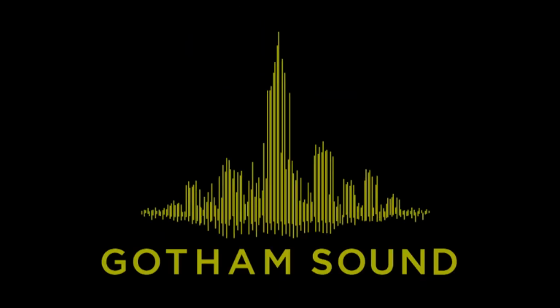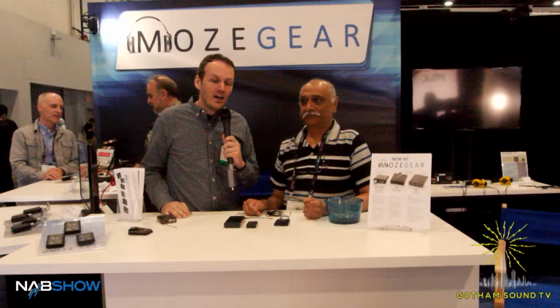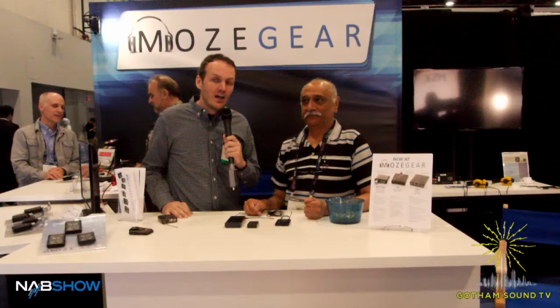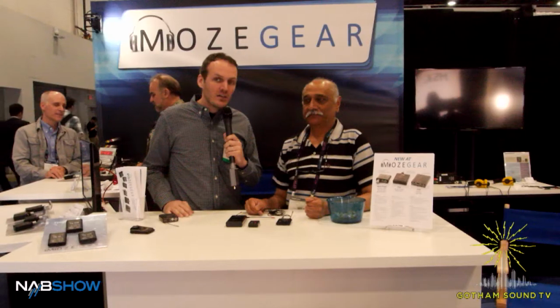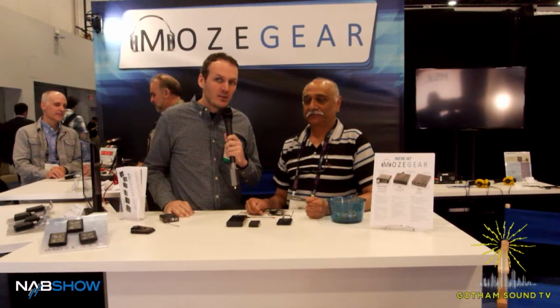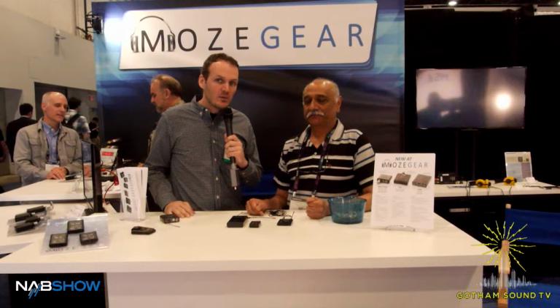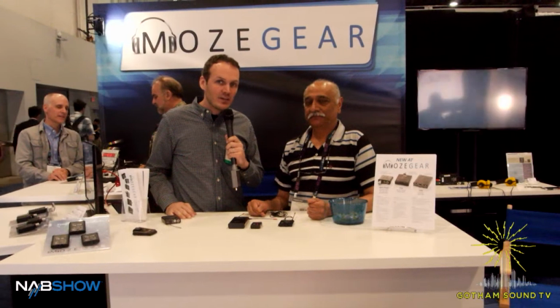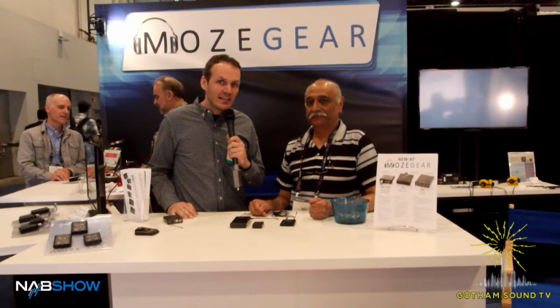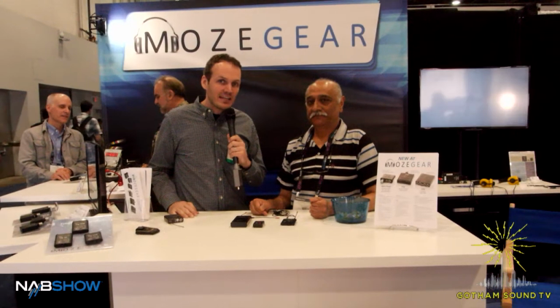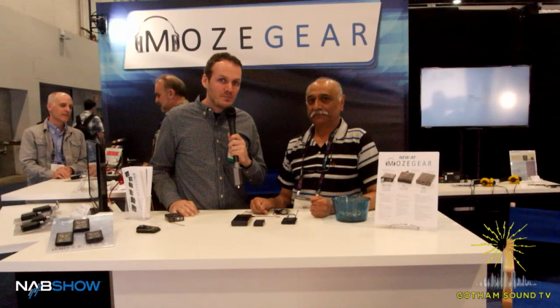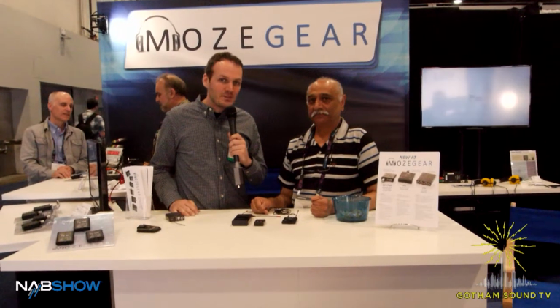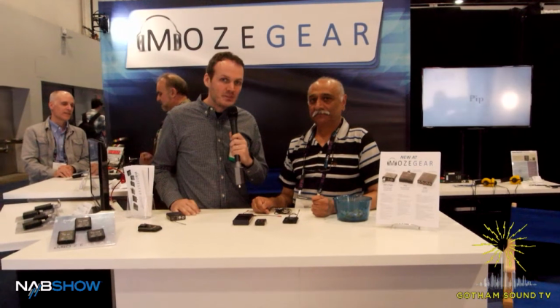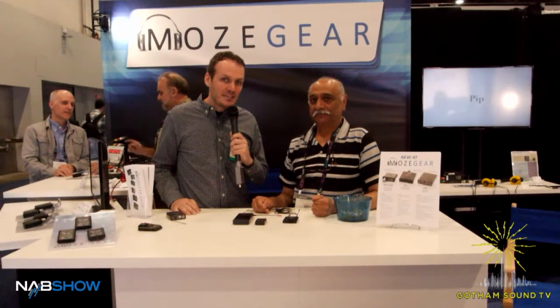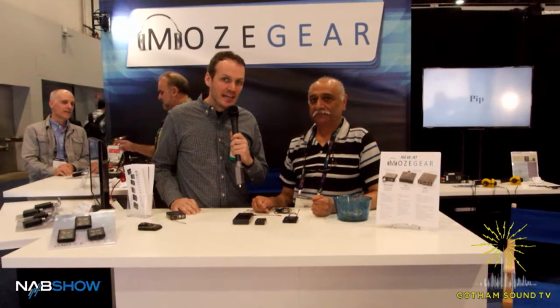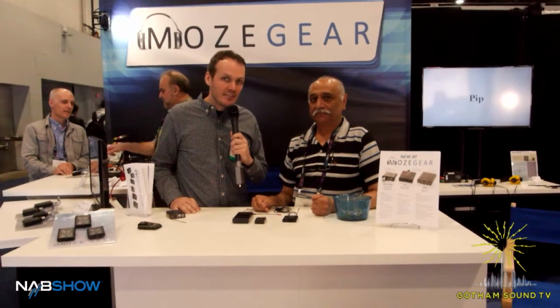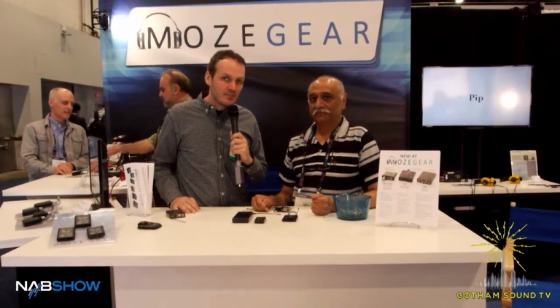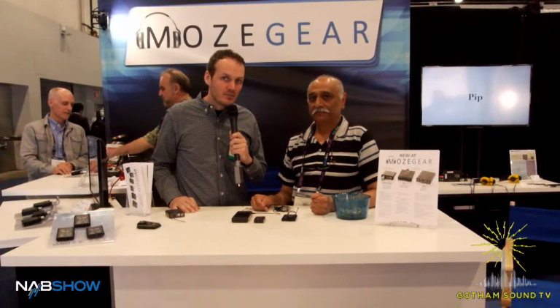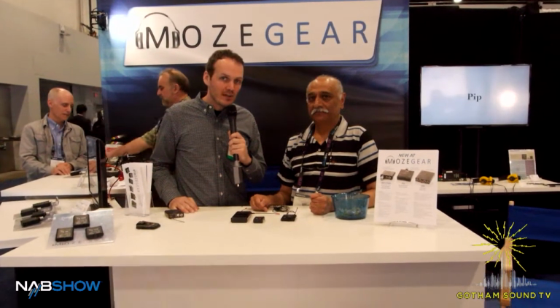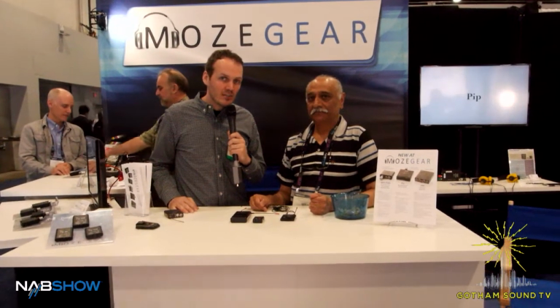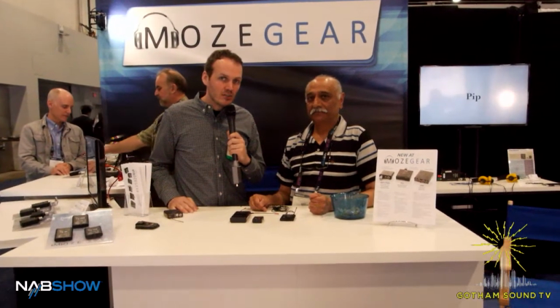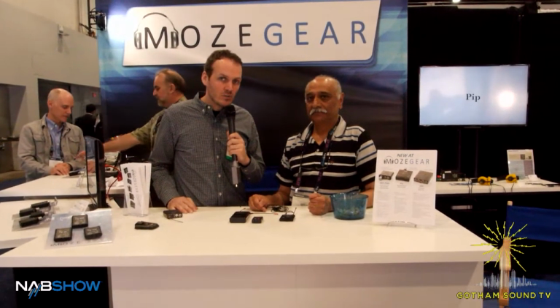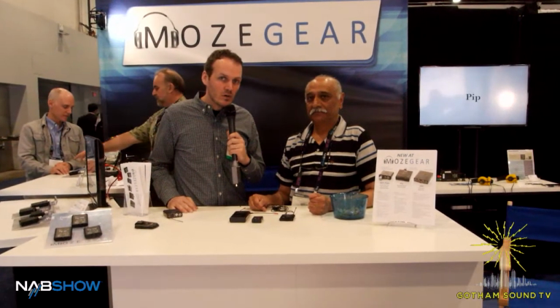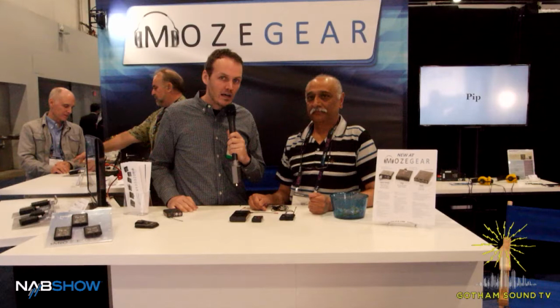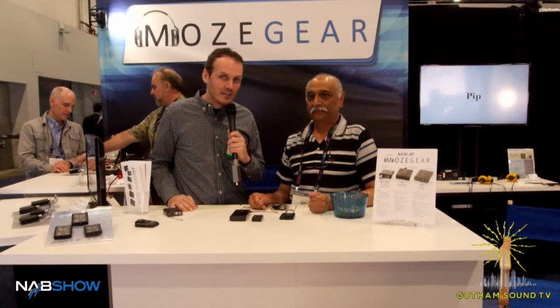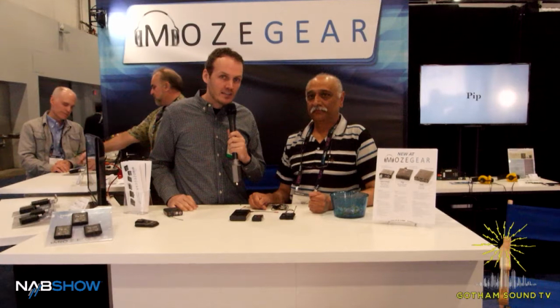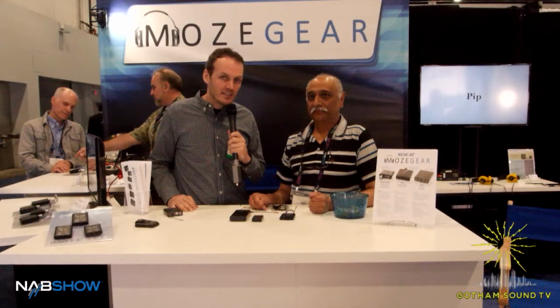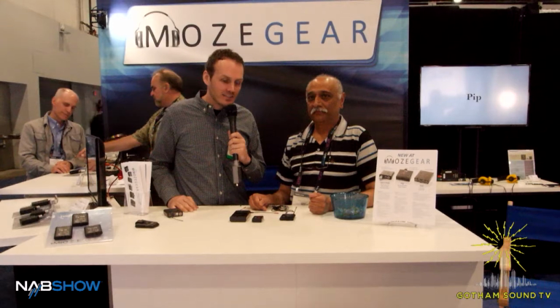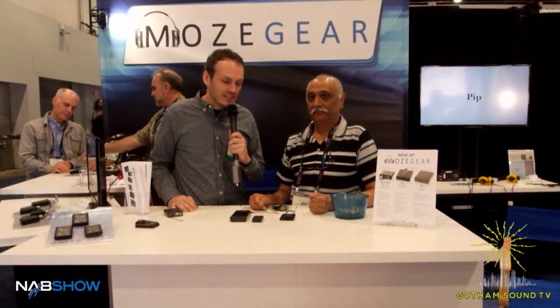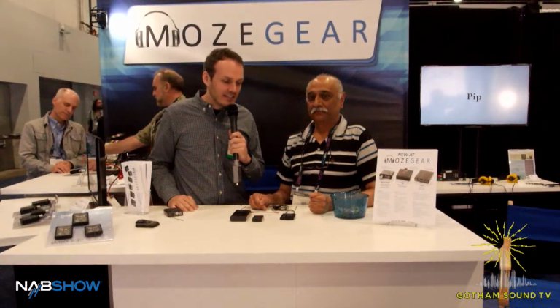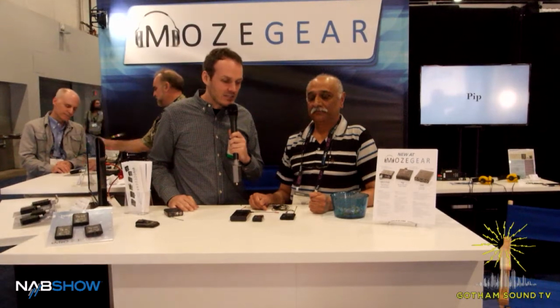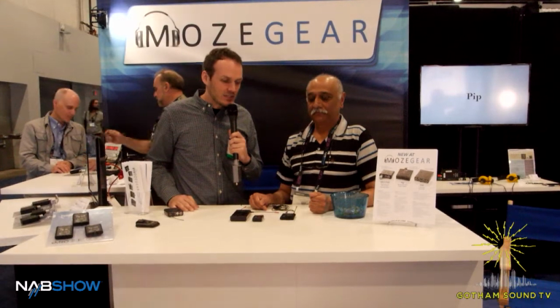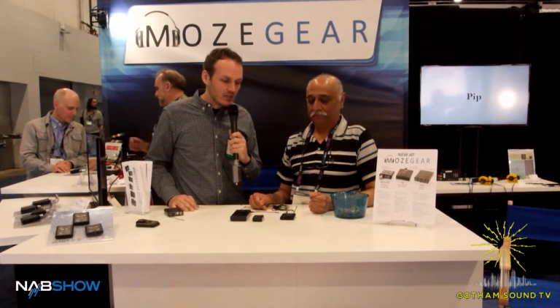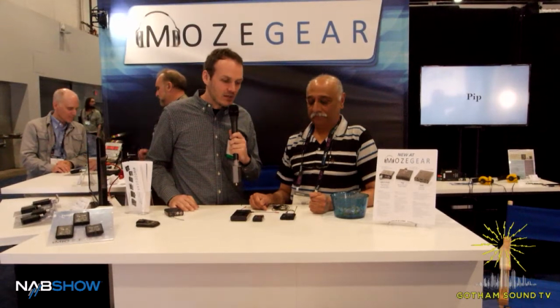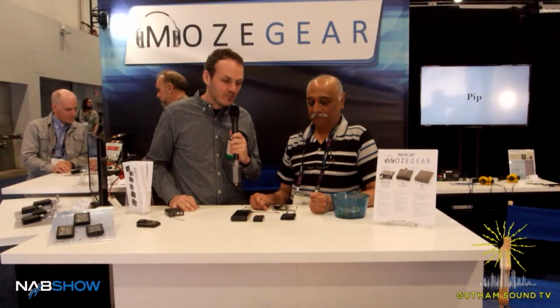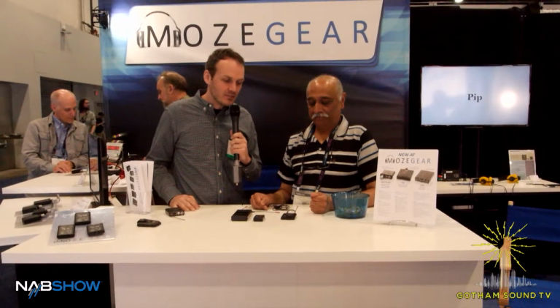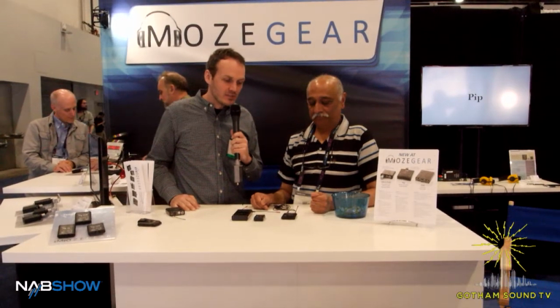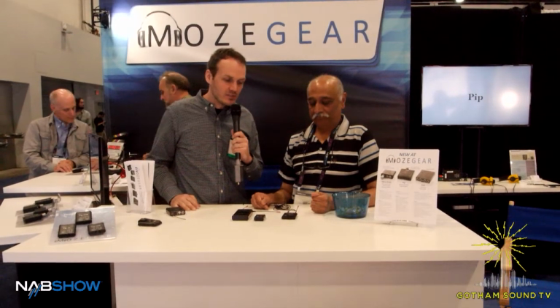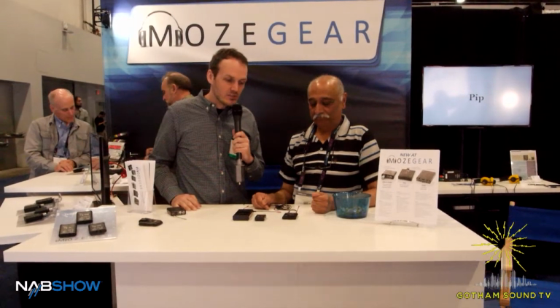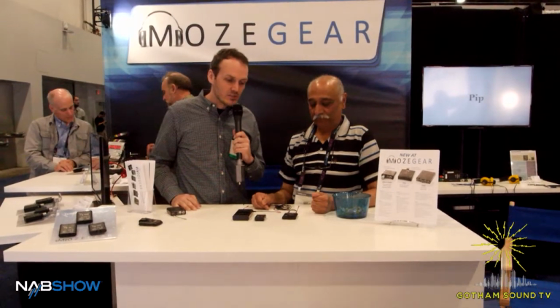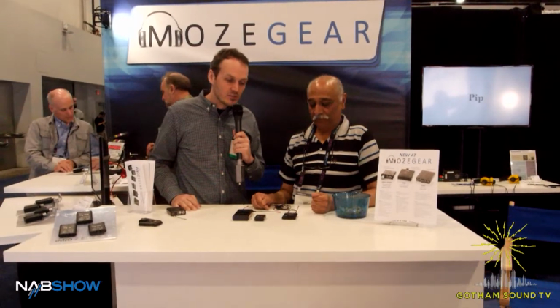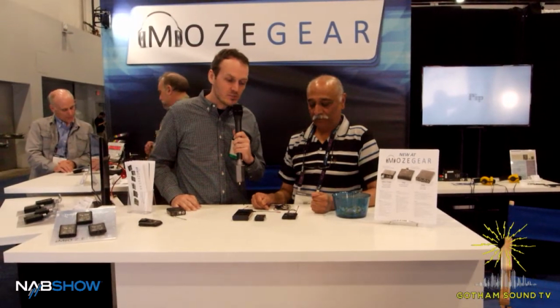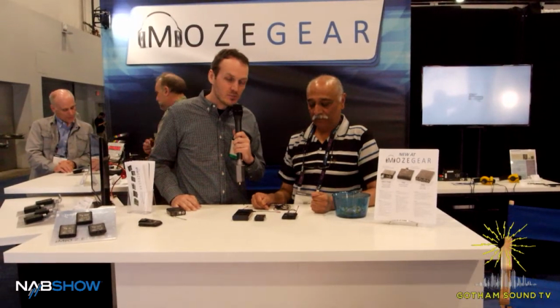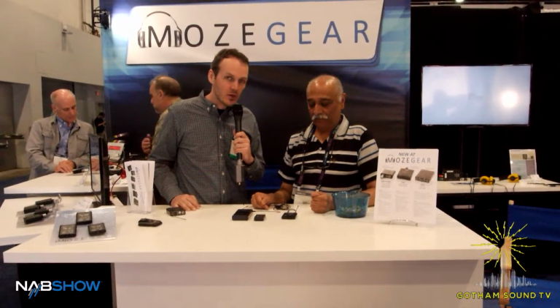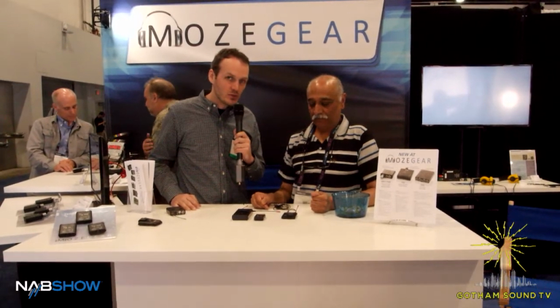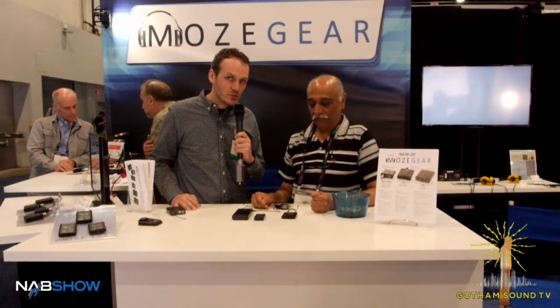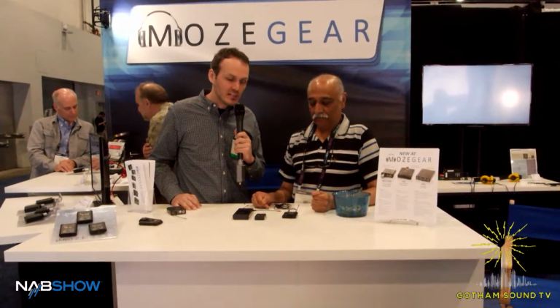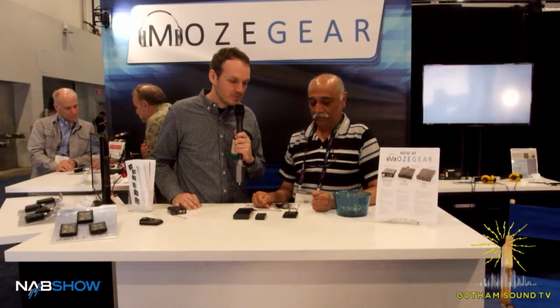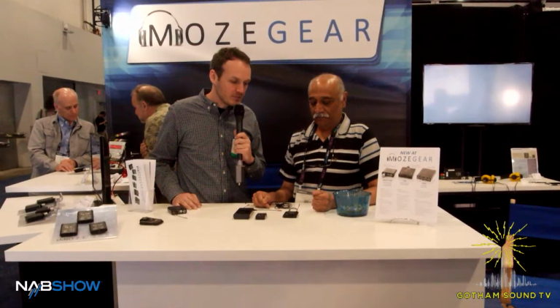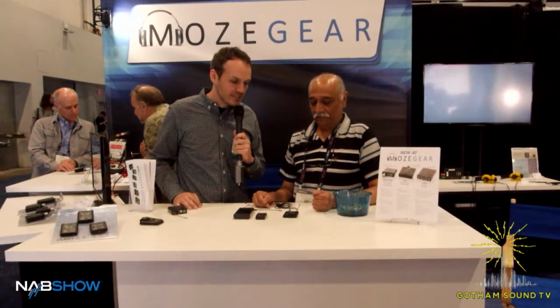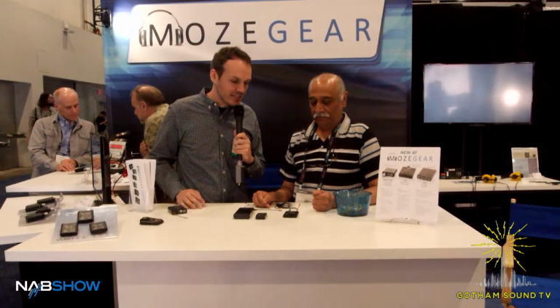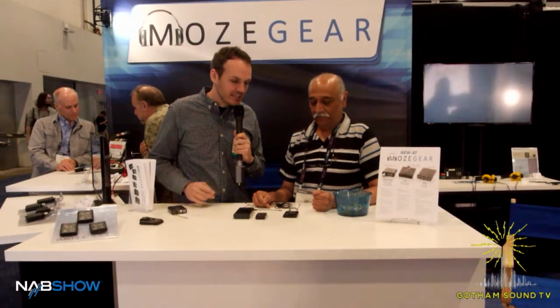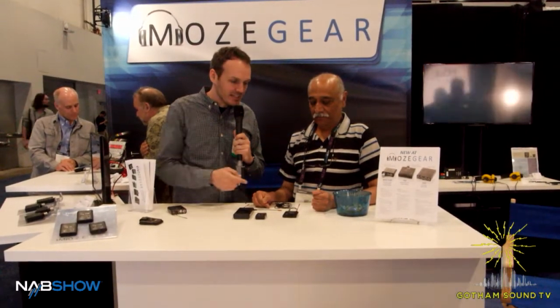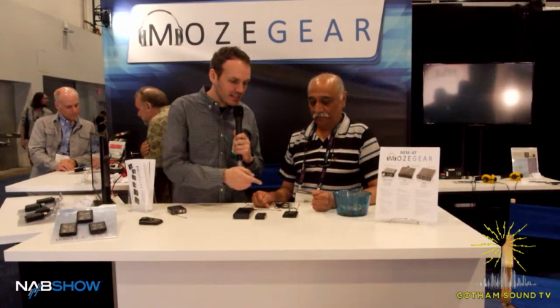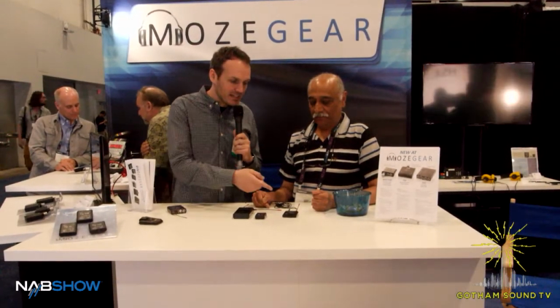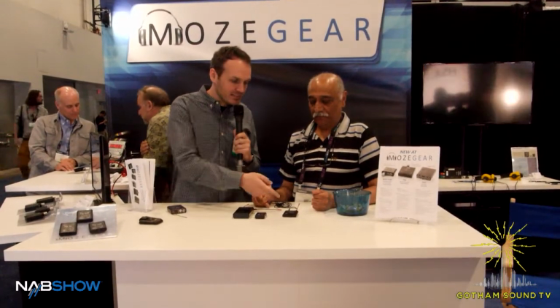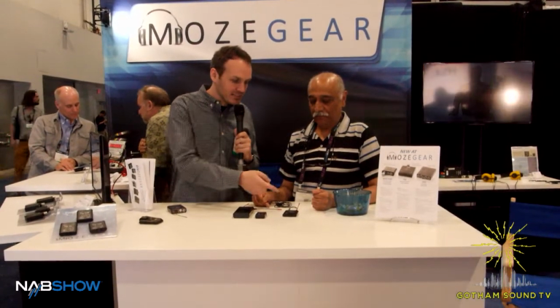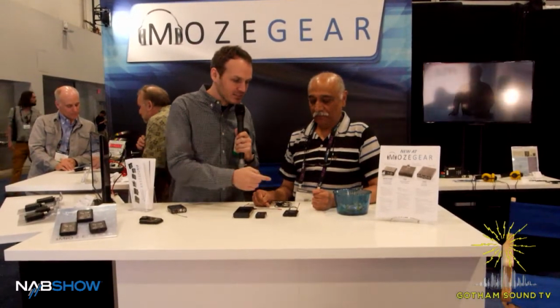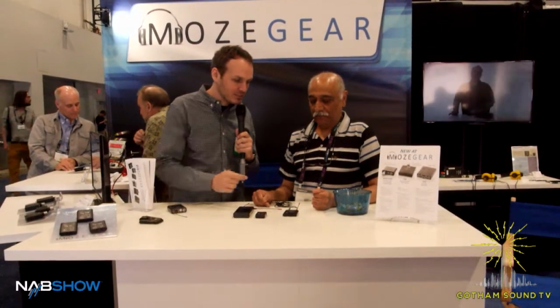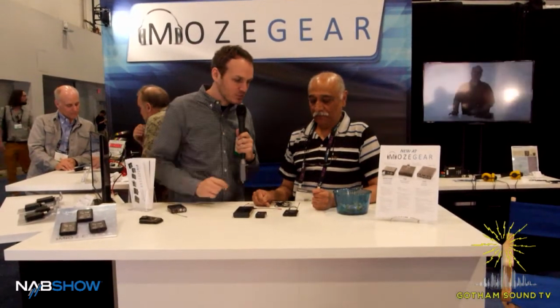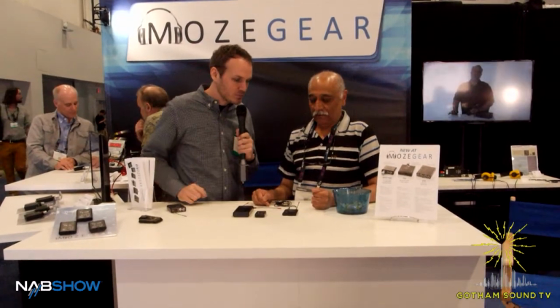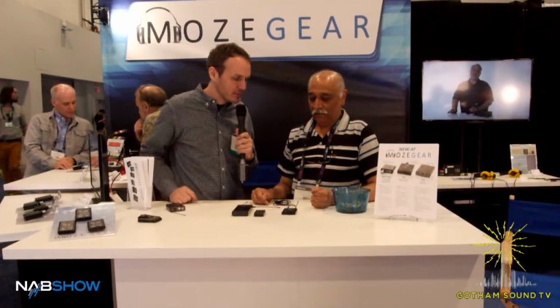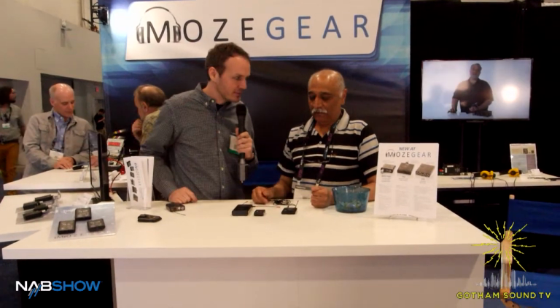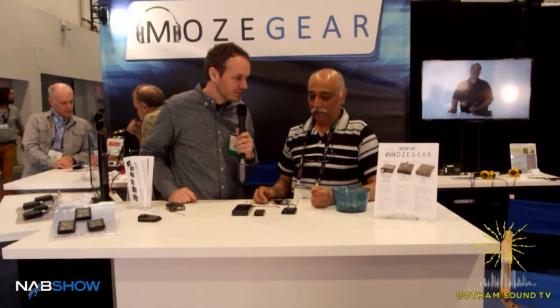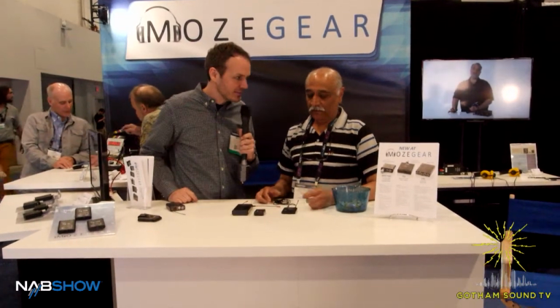We're here at NAB with Tanki from Micron Wireless, and Tanki is showing off his new small transmitter. Tanki, tell us a little bit about that.